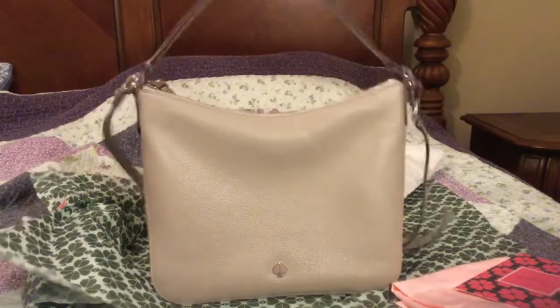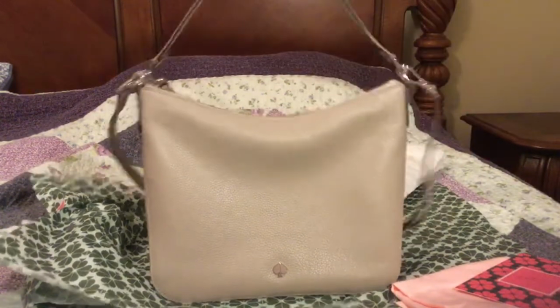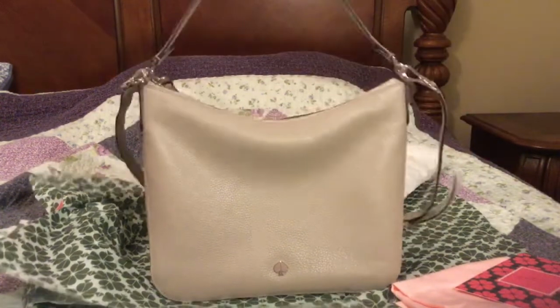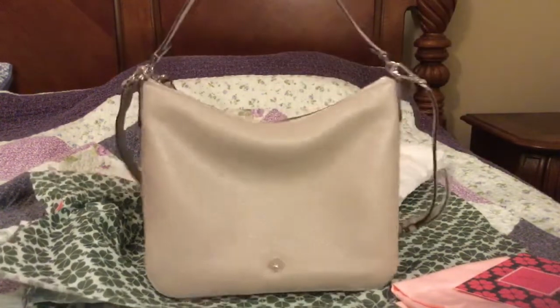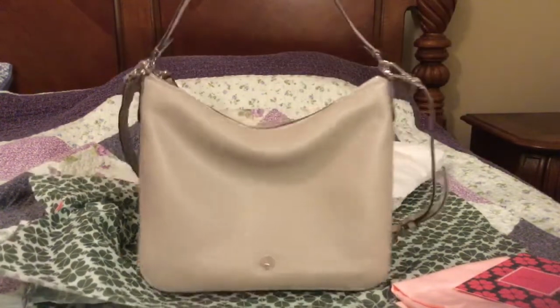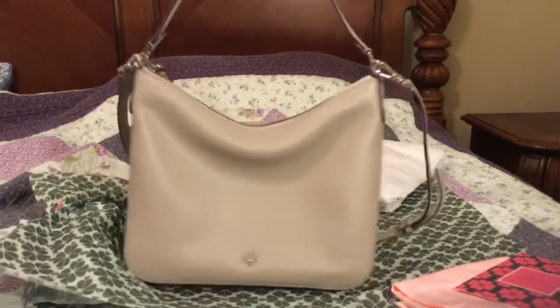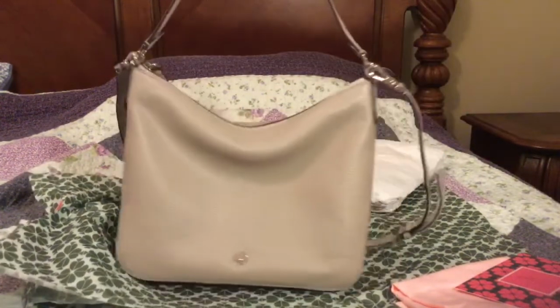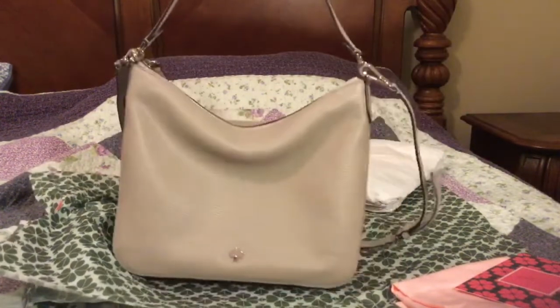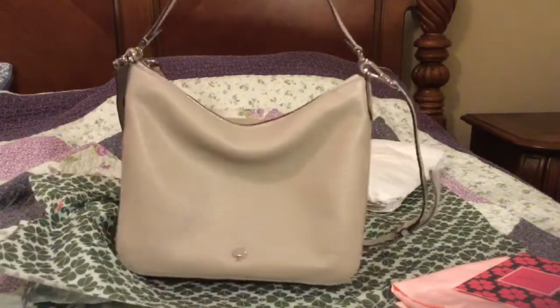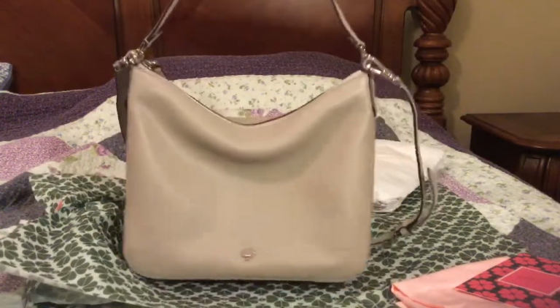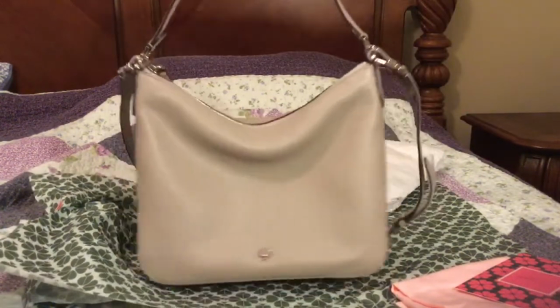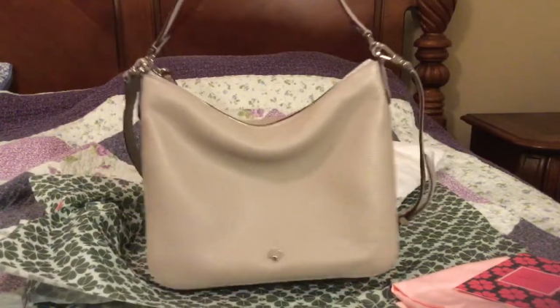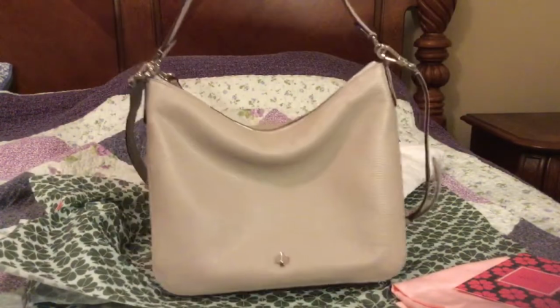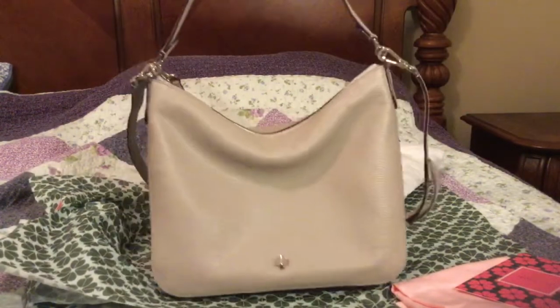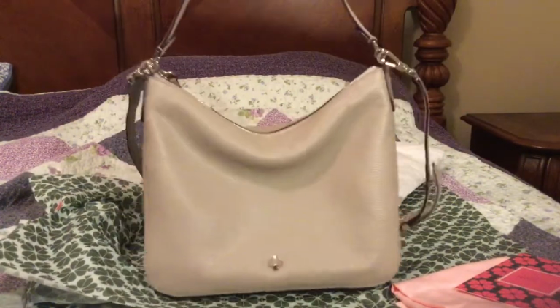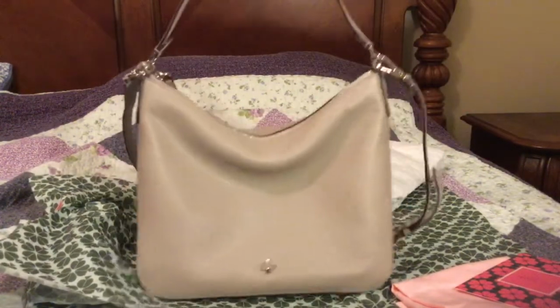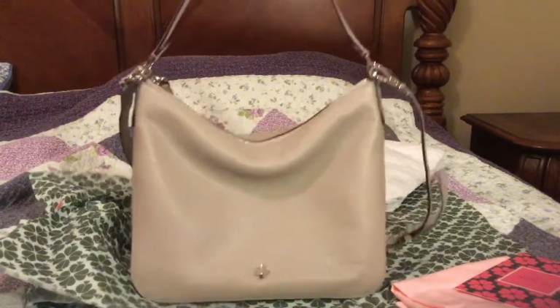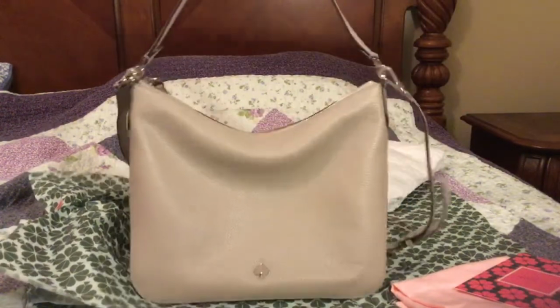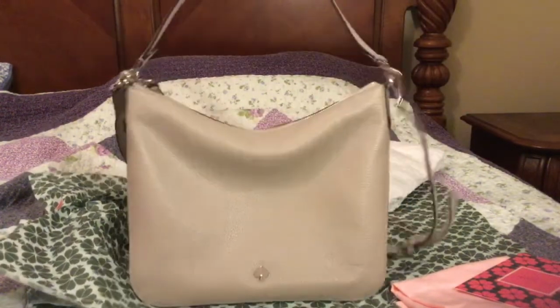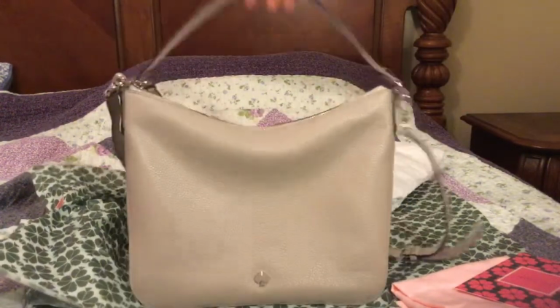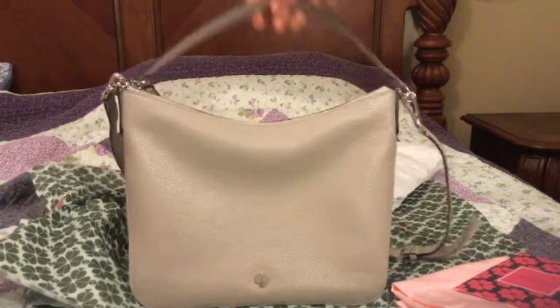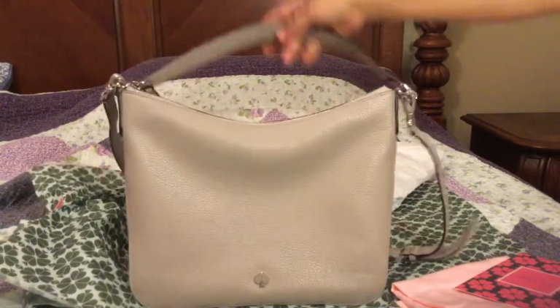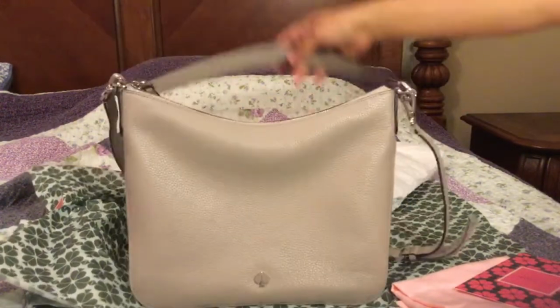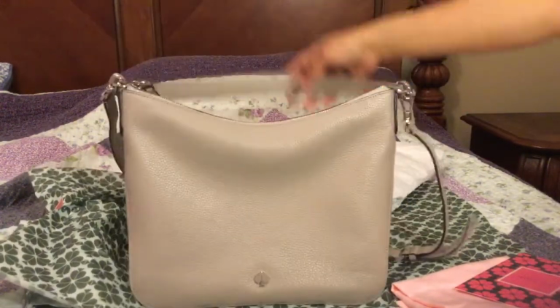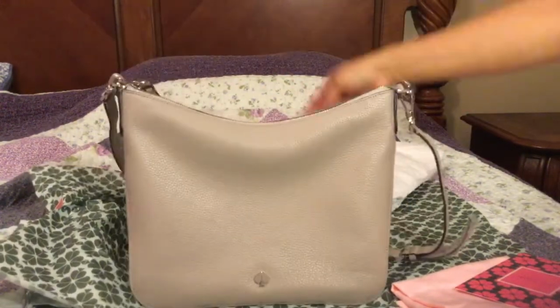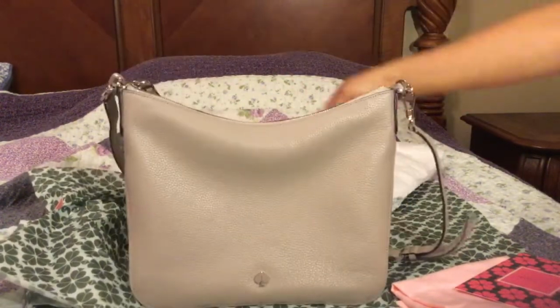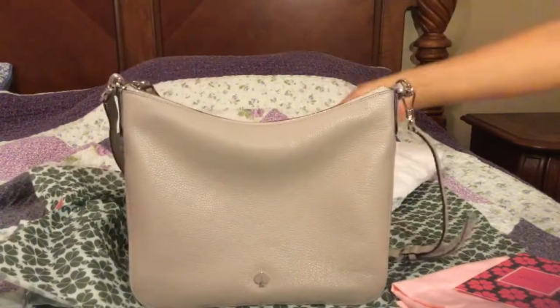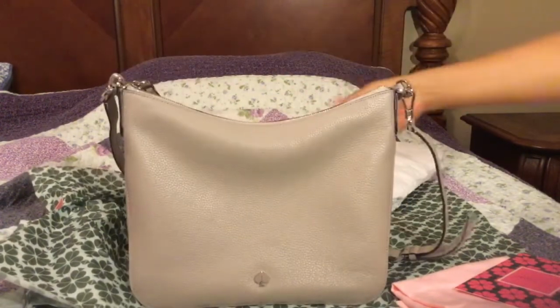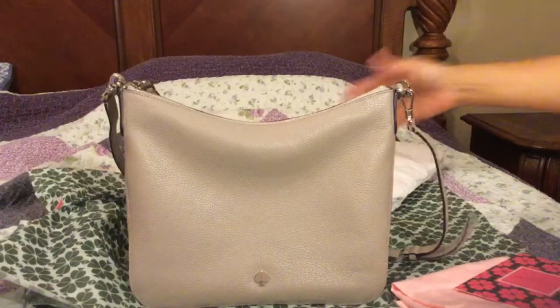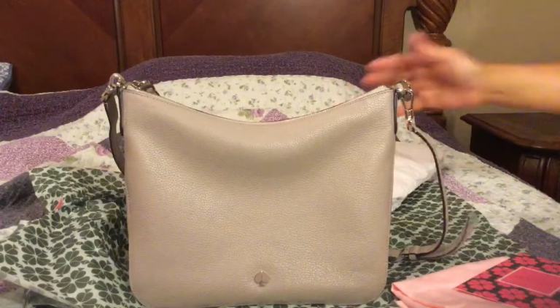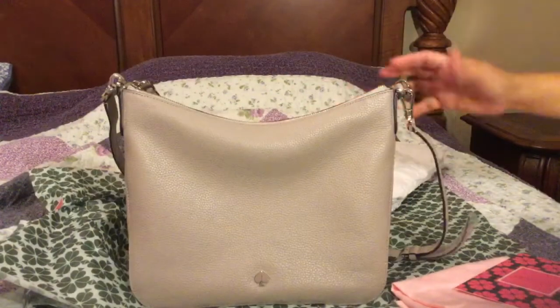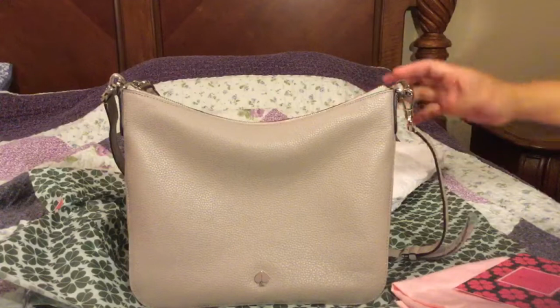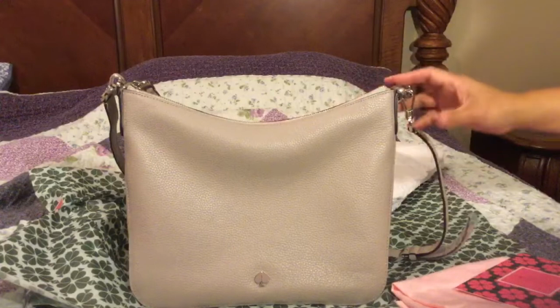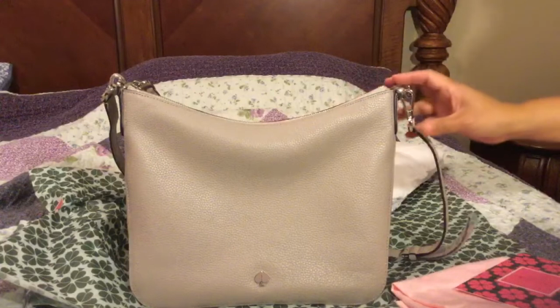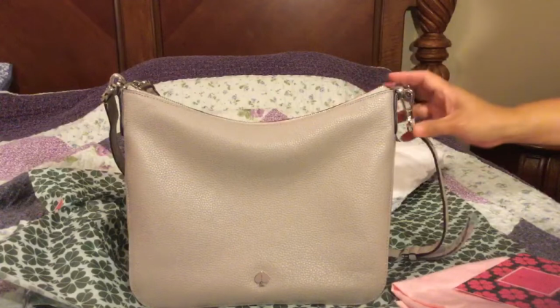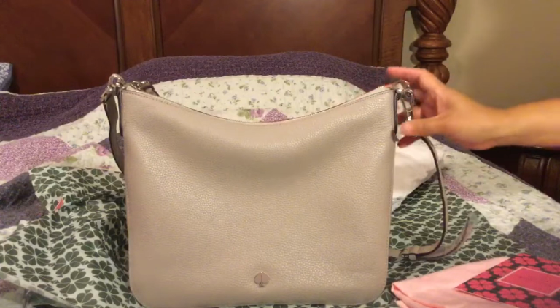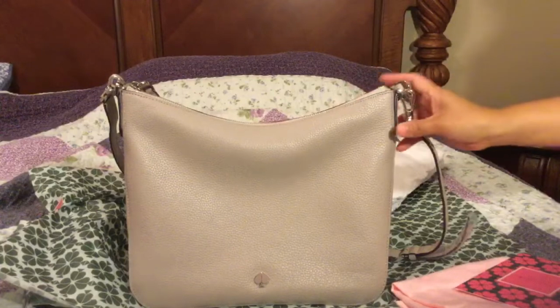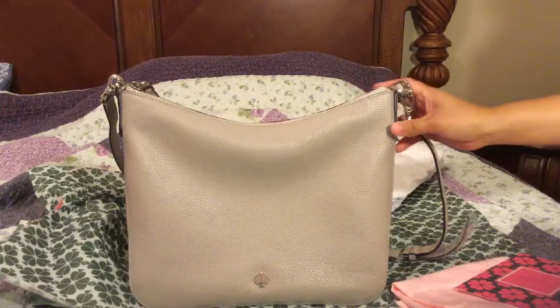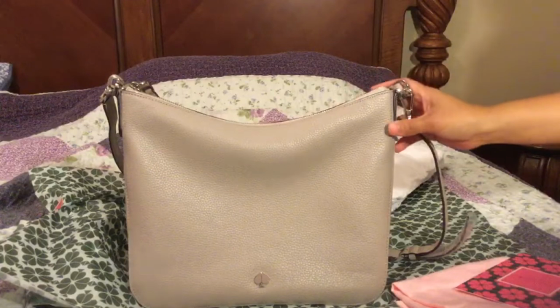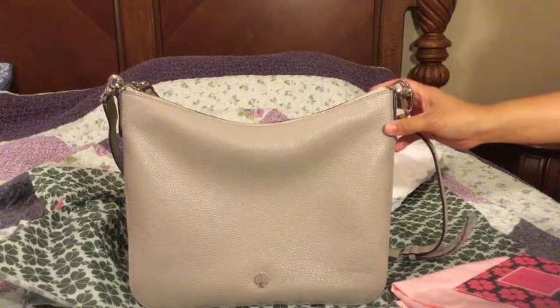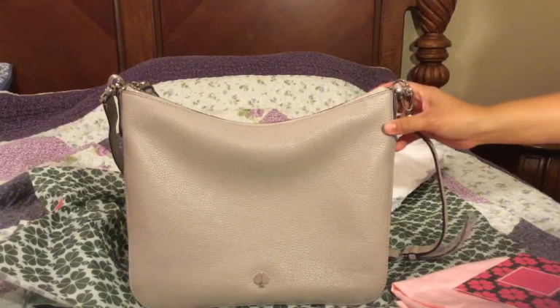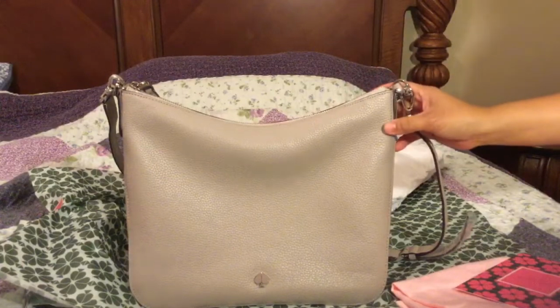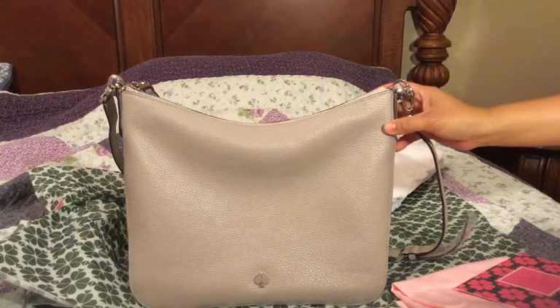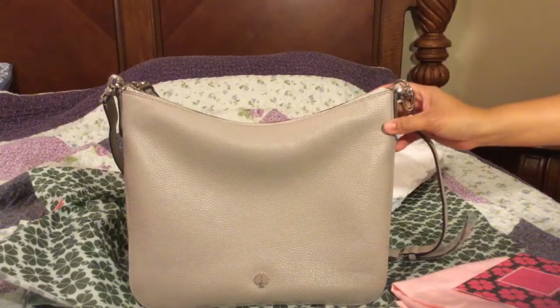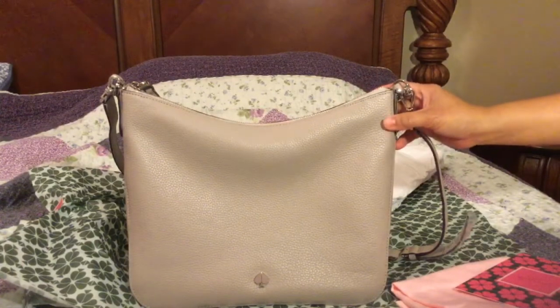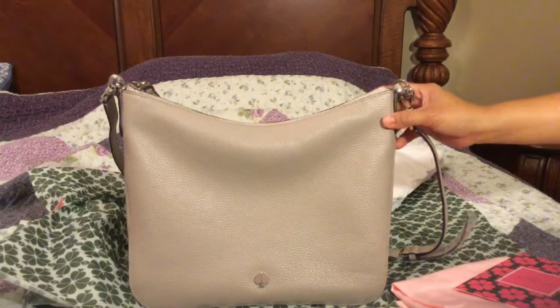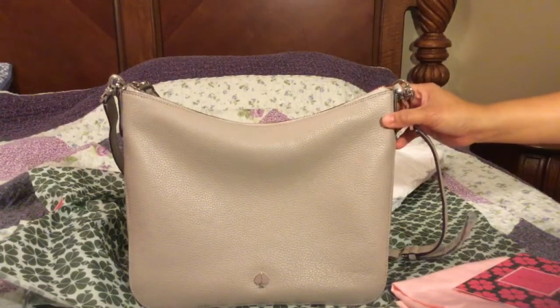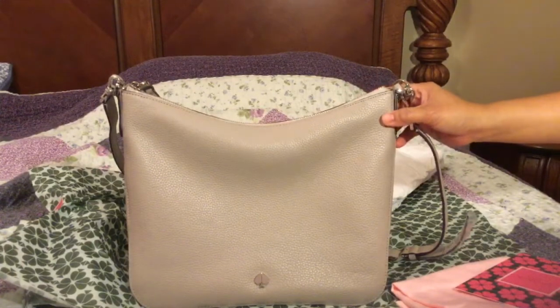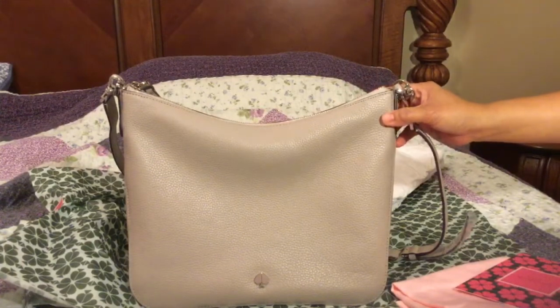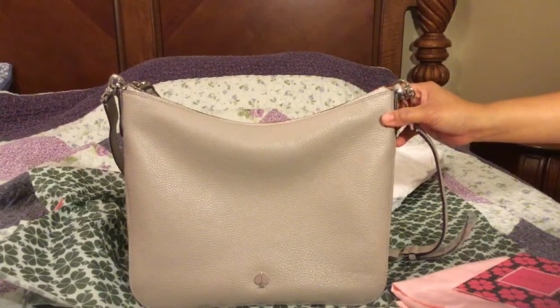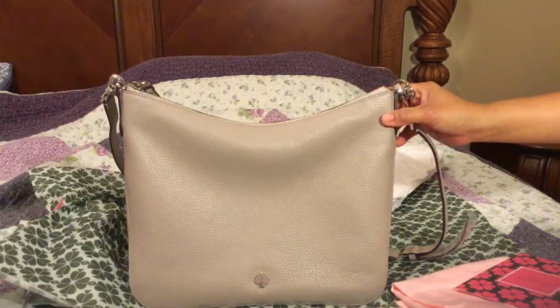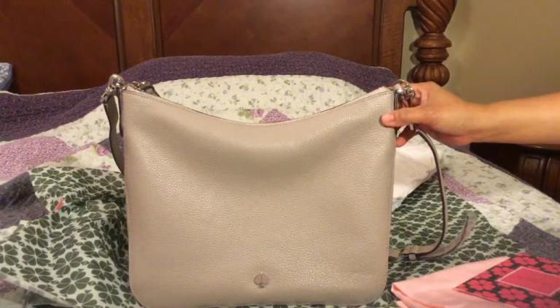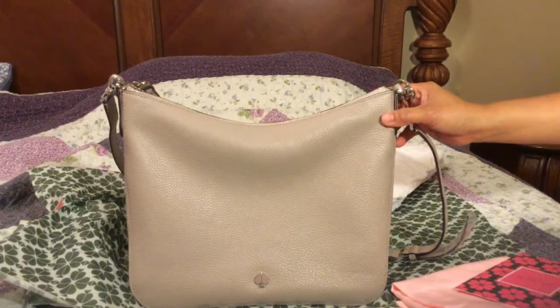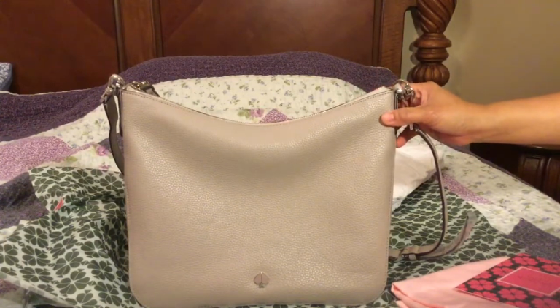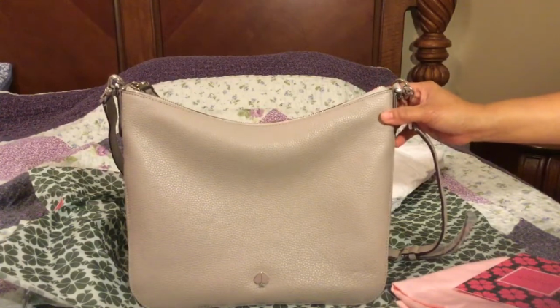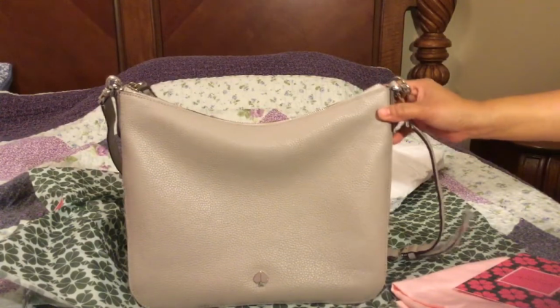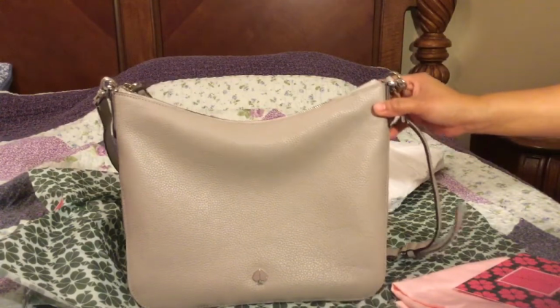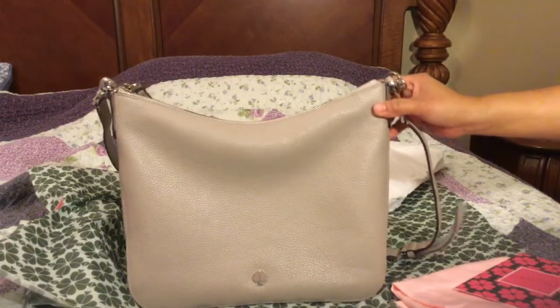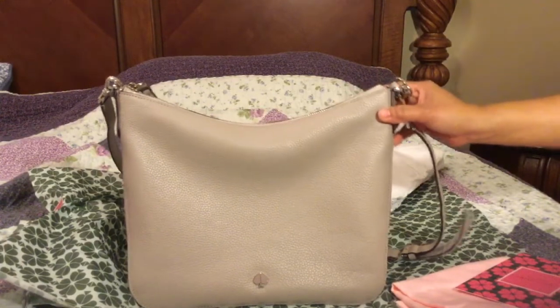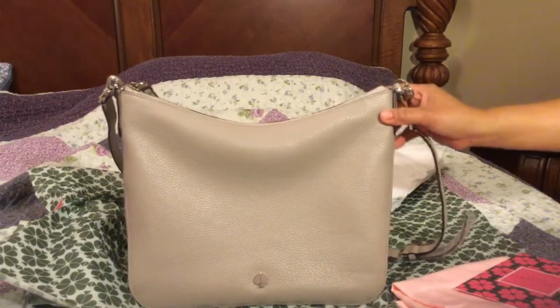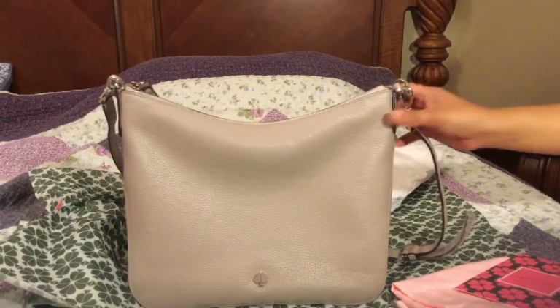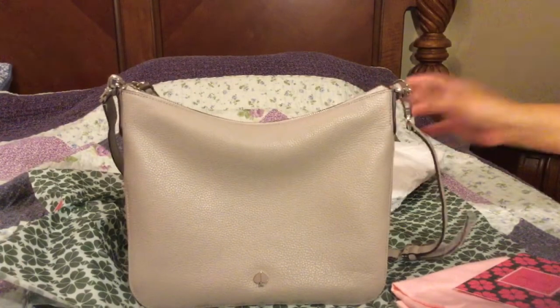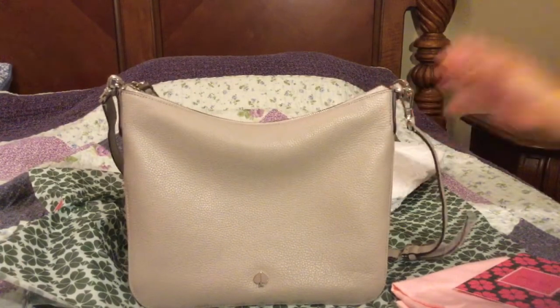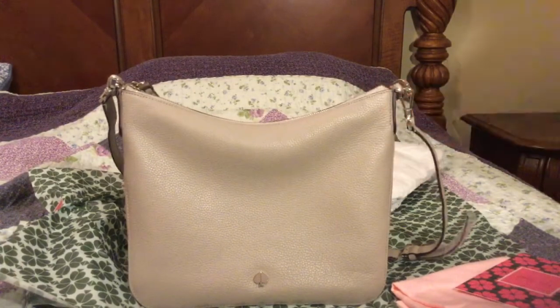It's a cute purse — not too small and not too big.